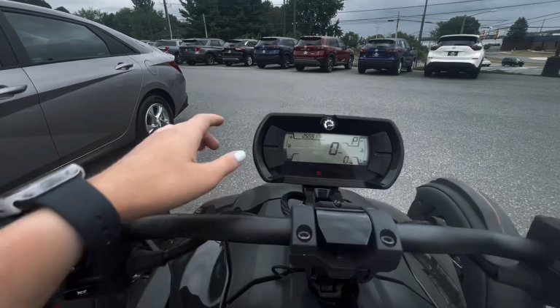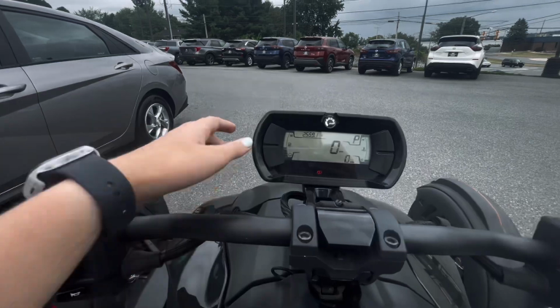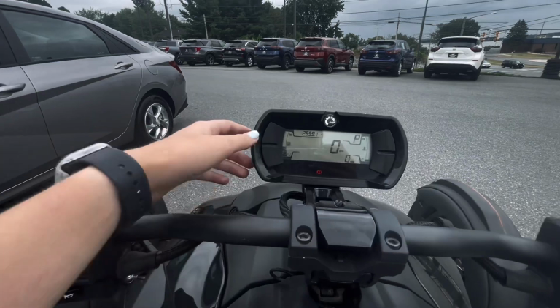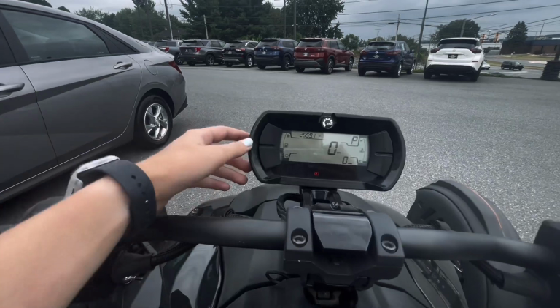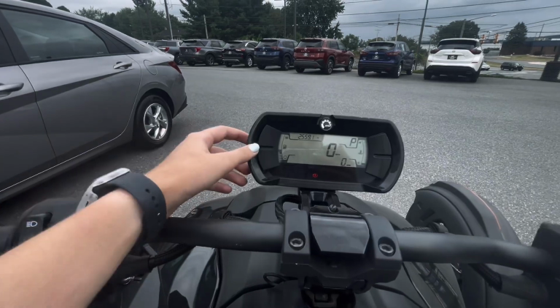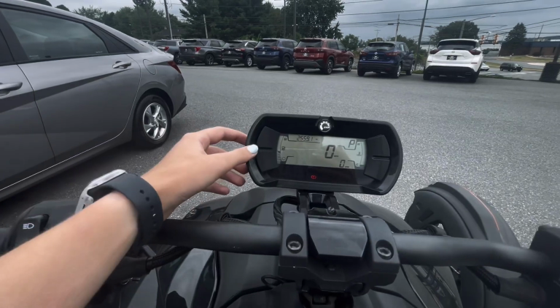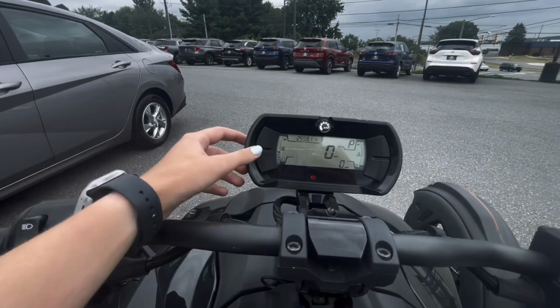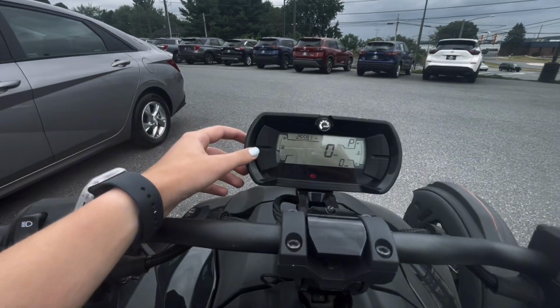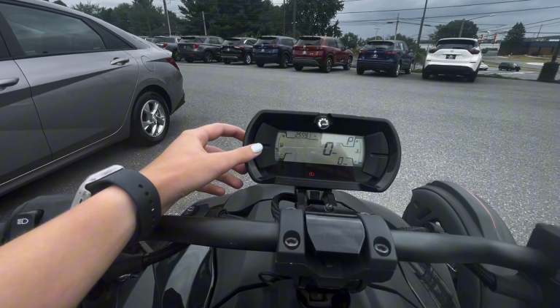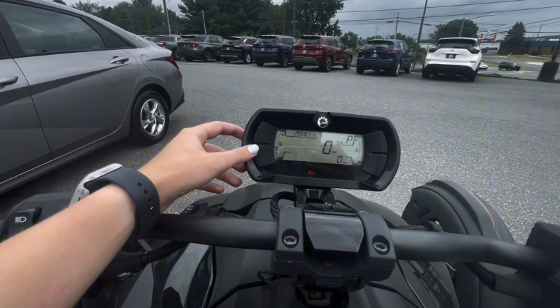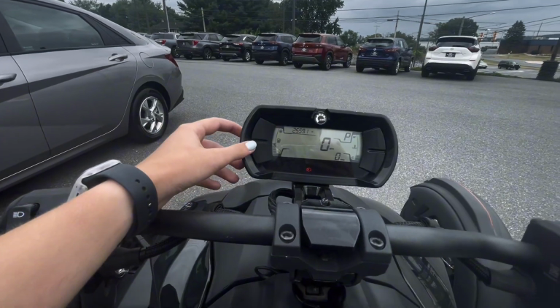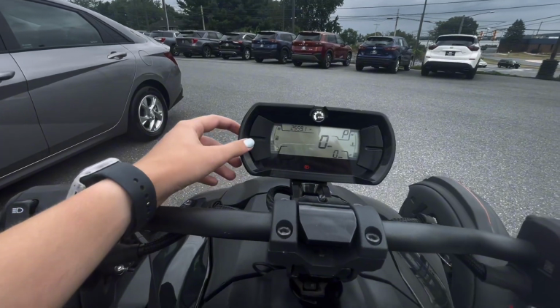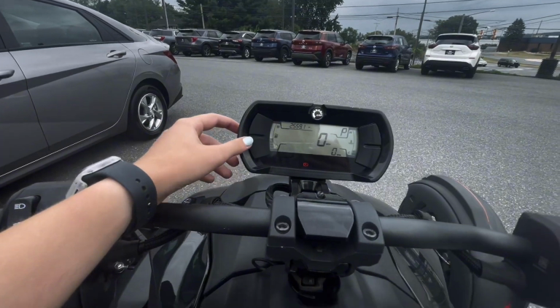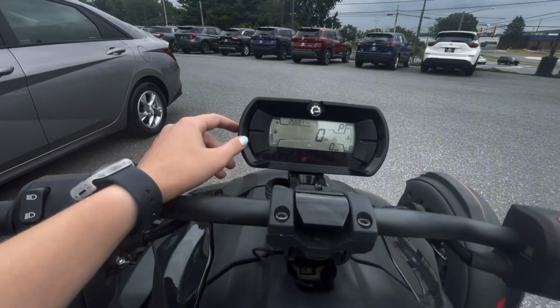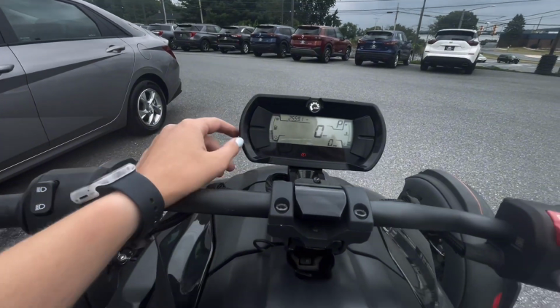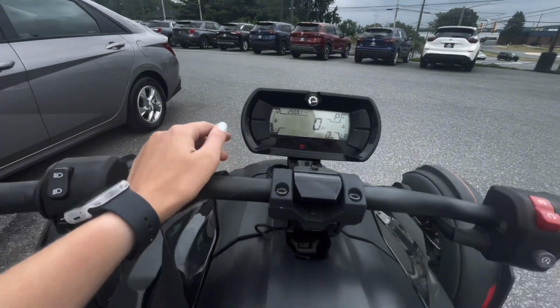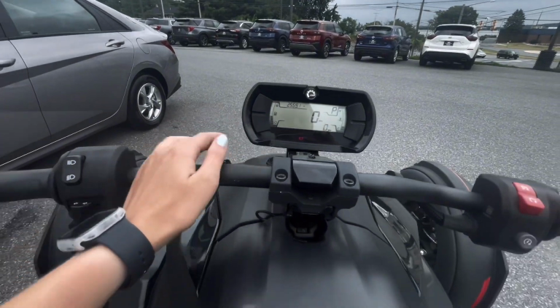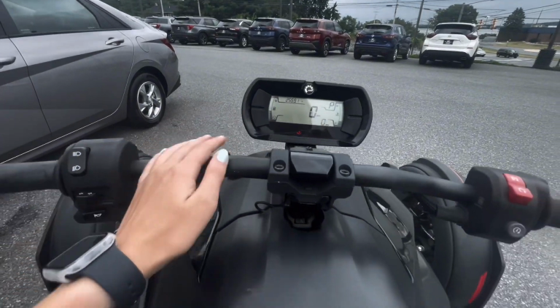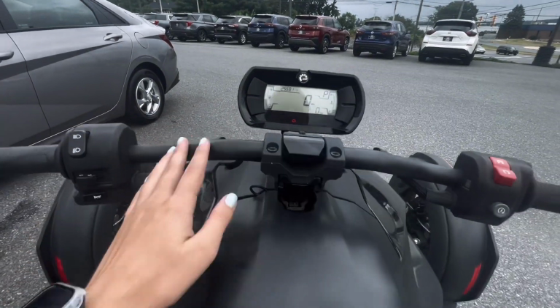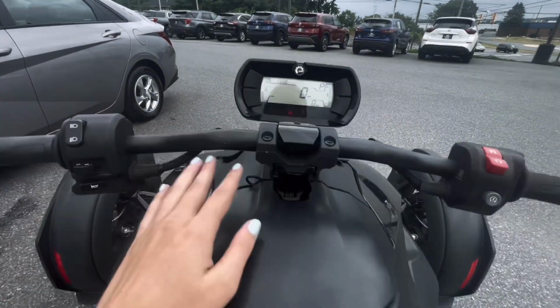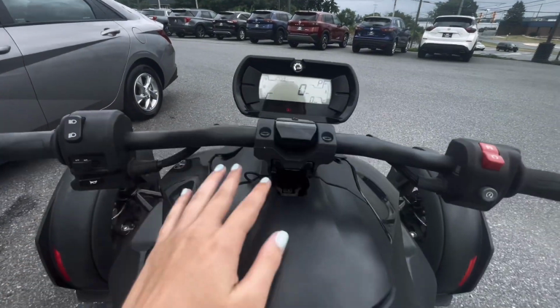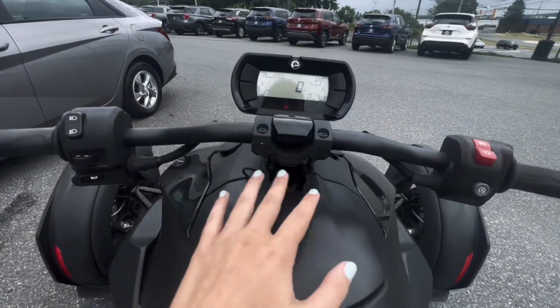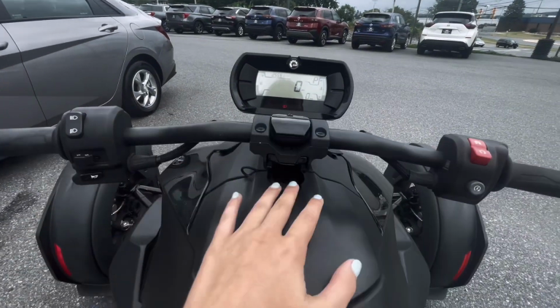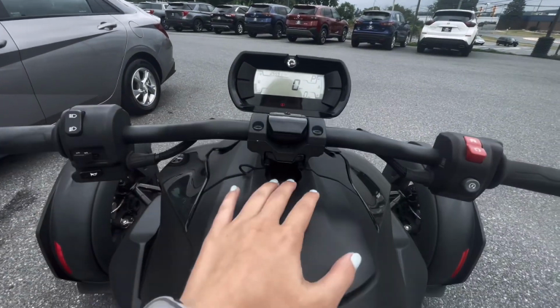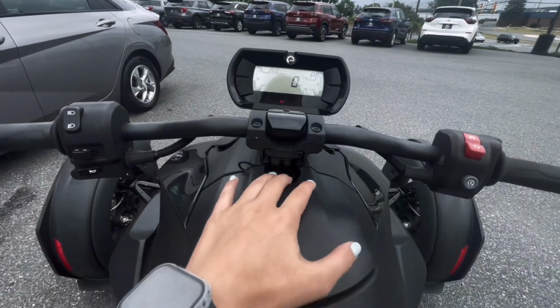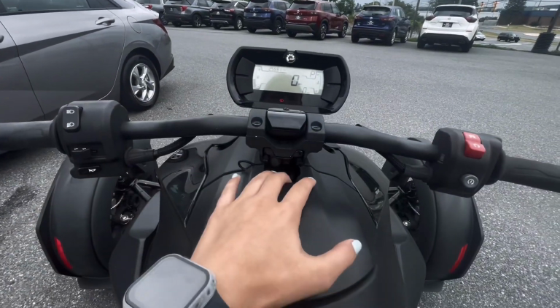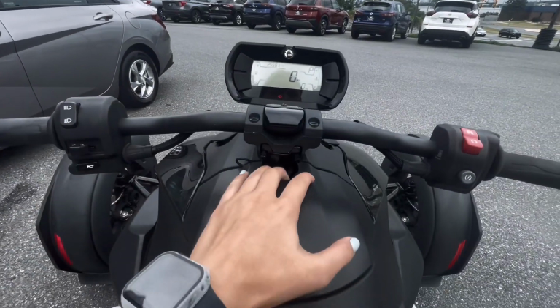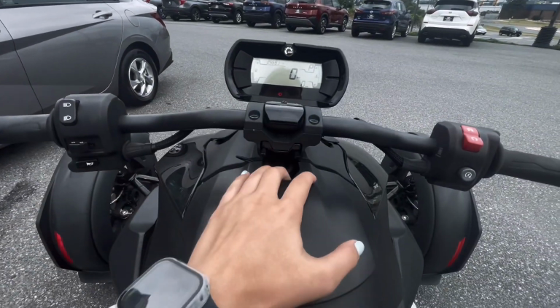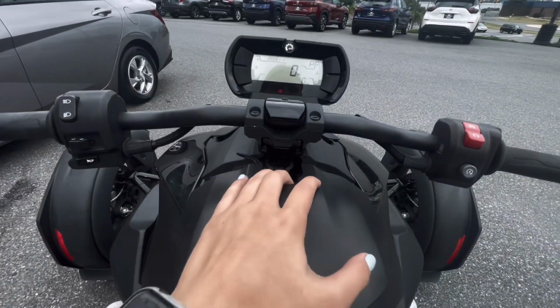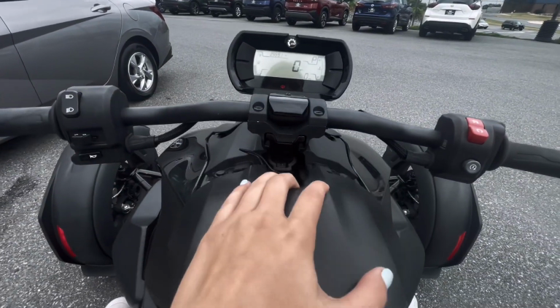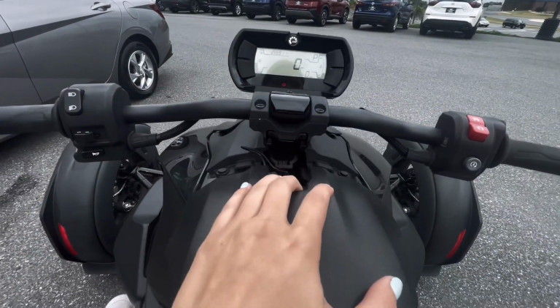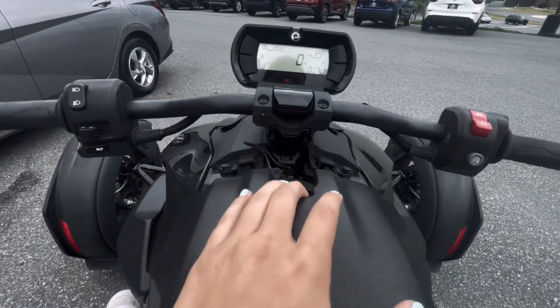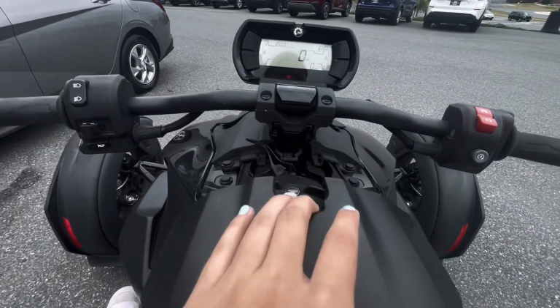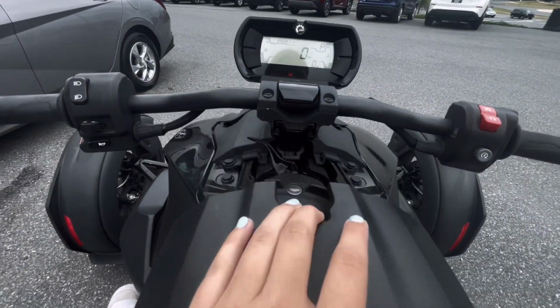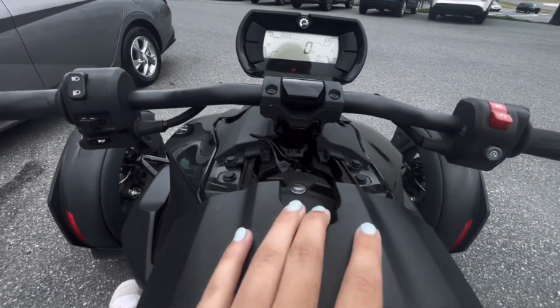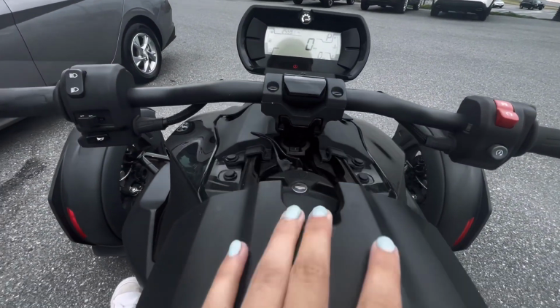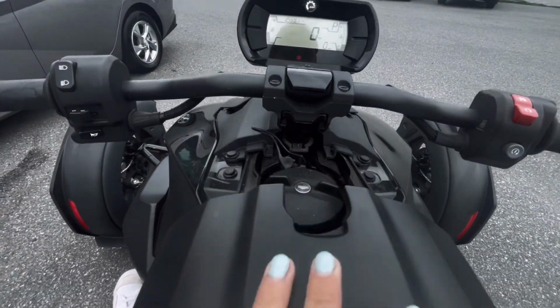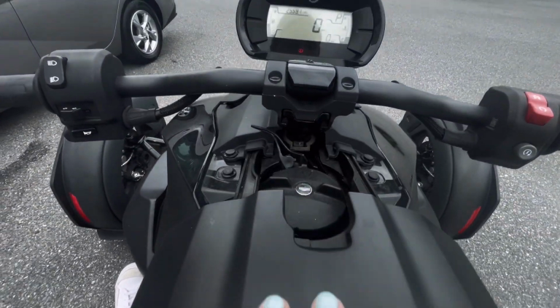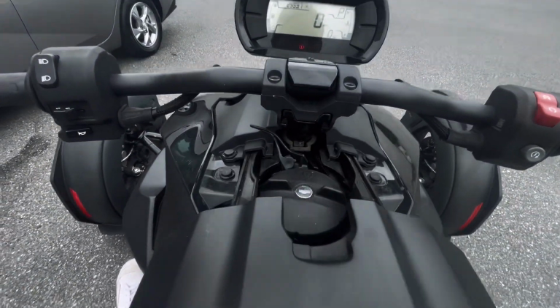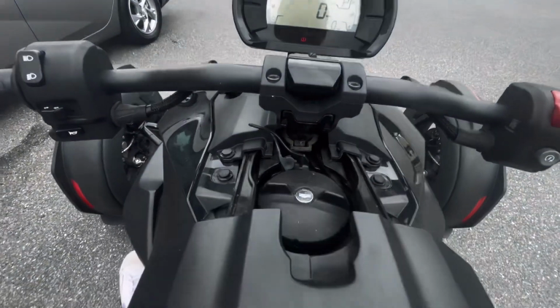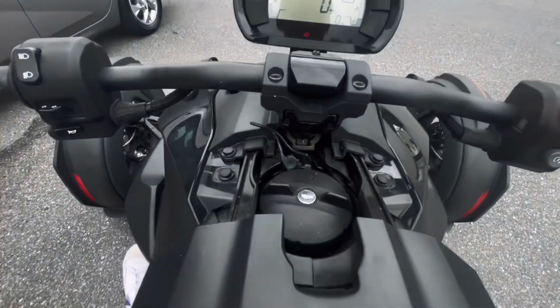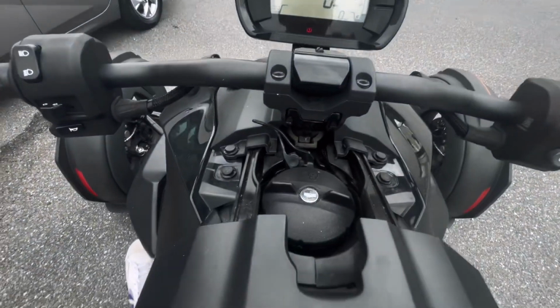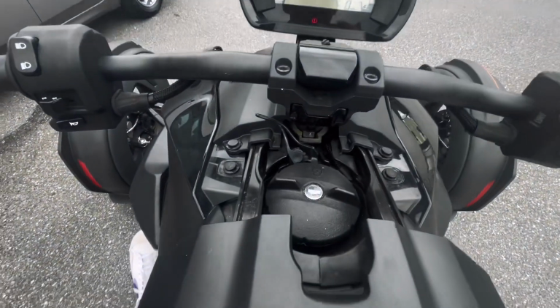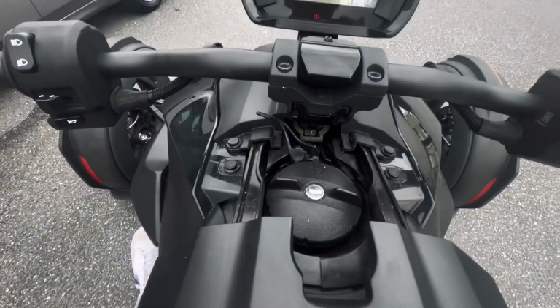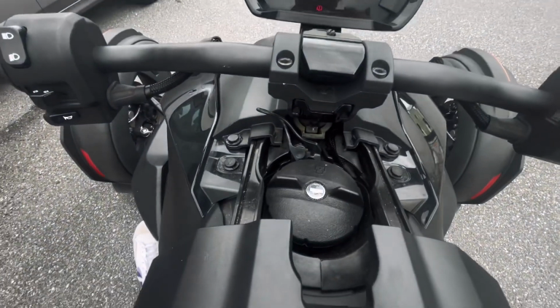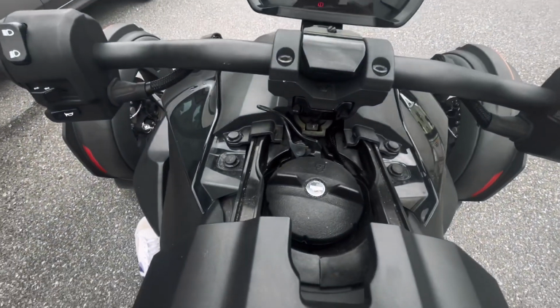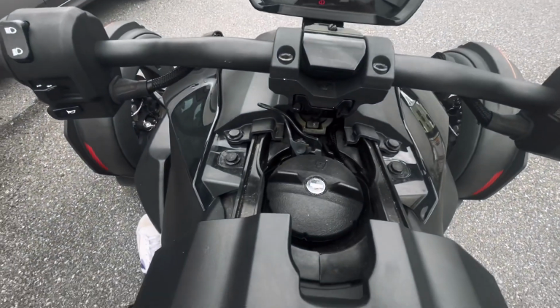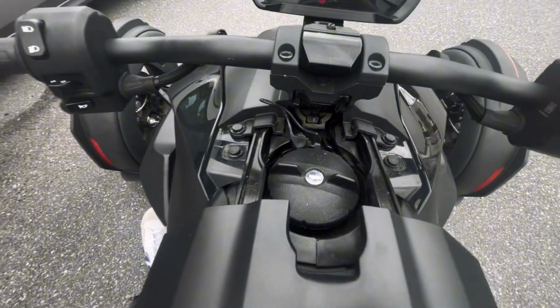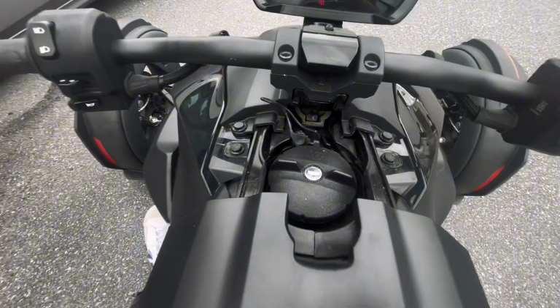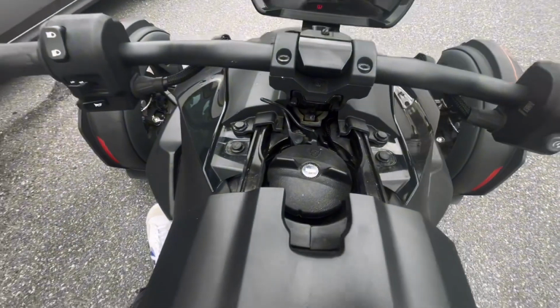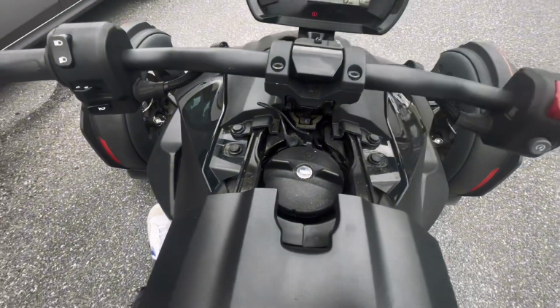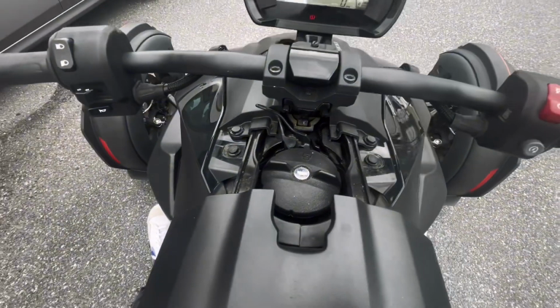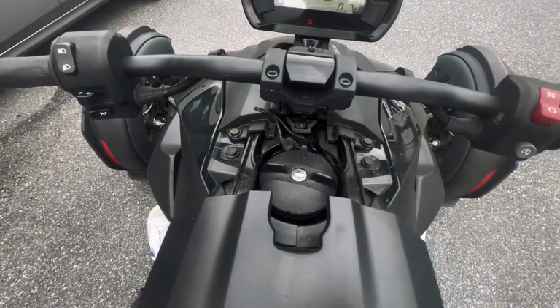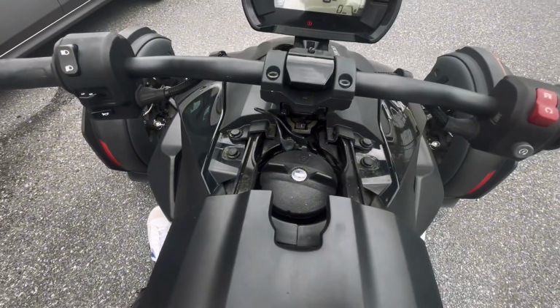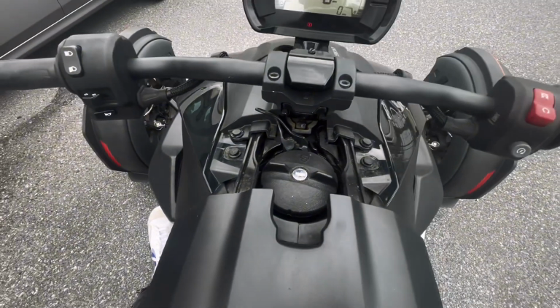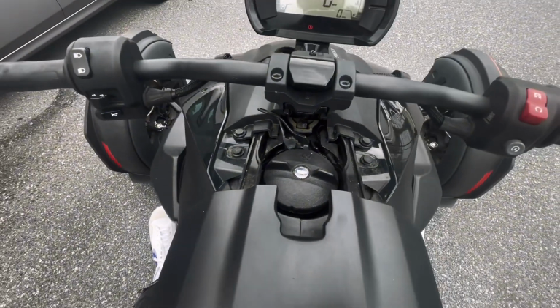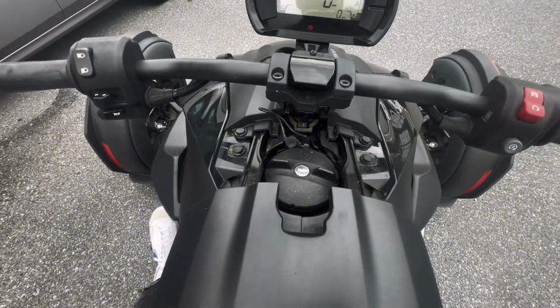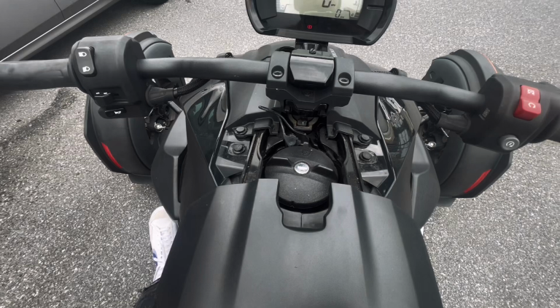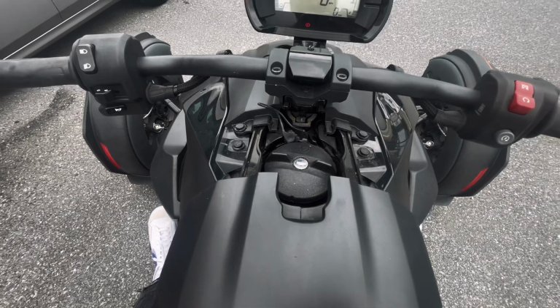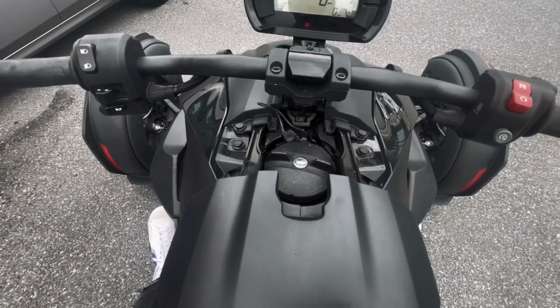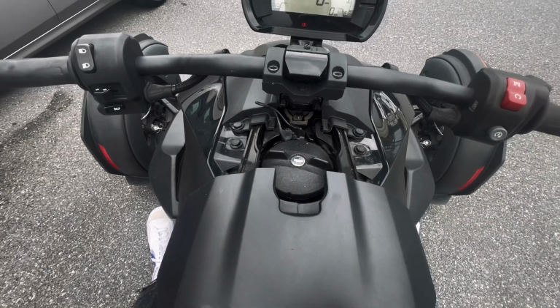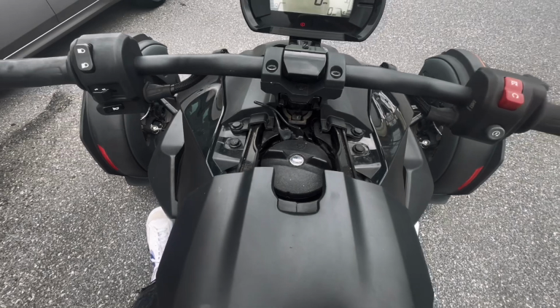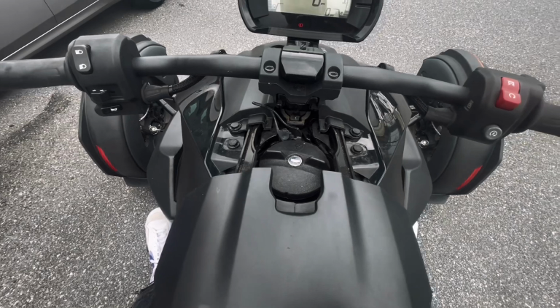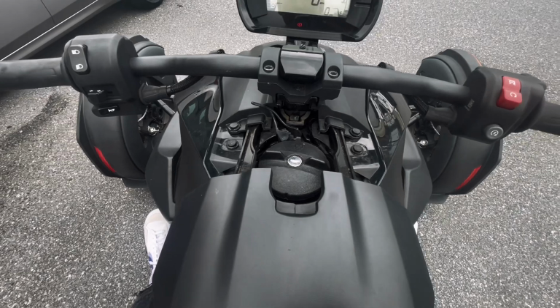Up on the screen you'll see your gas gauge, and then under this lip is a gas cap where you'll put the gas in.